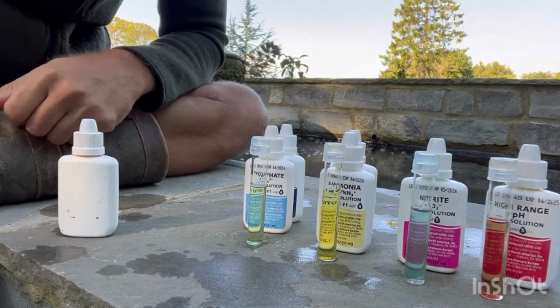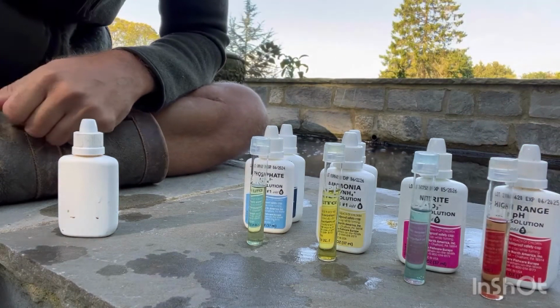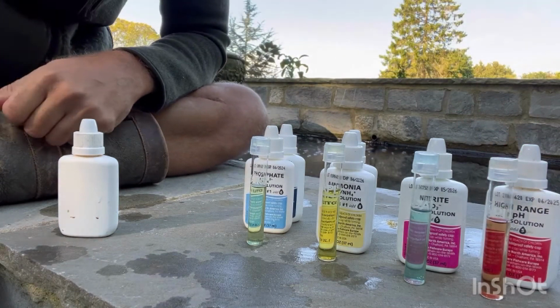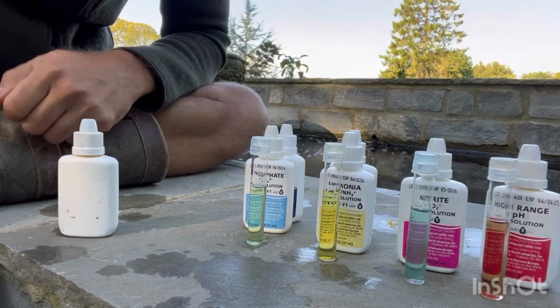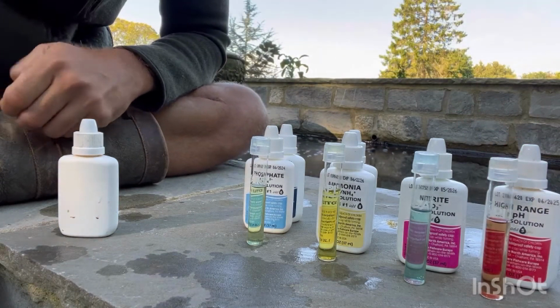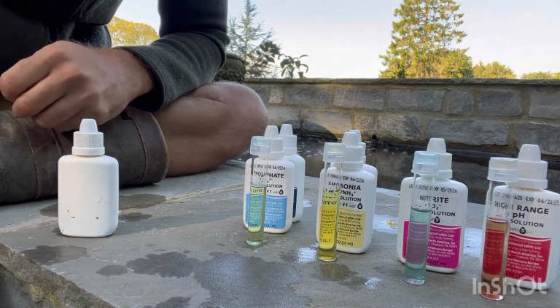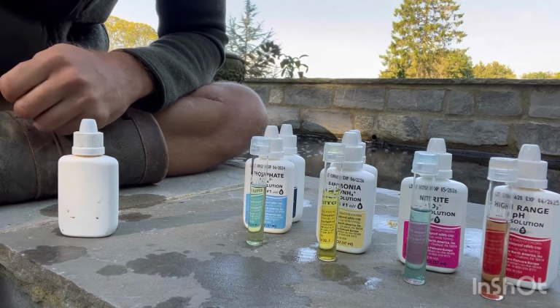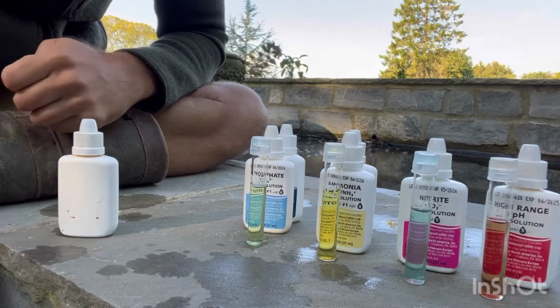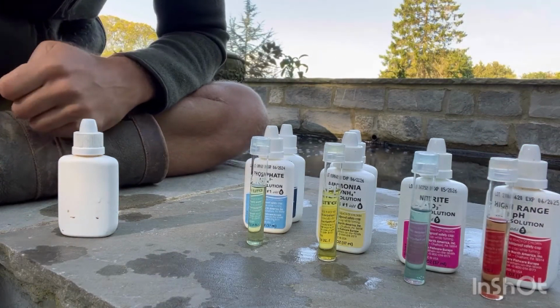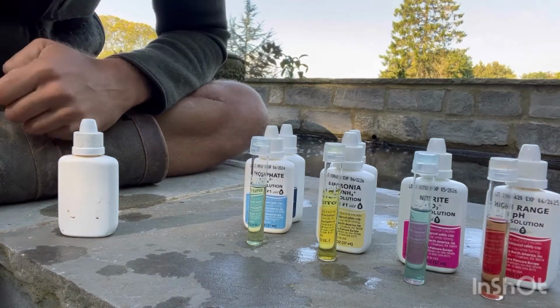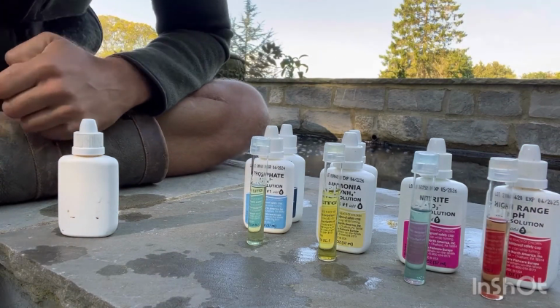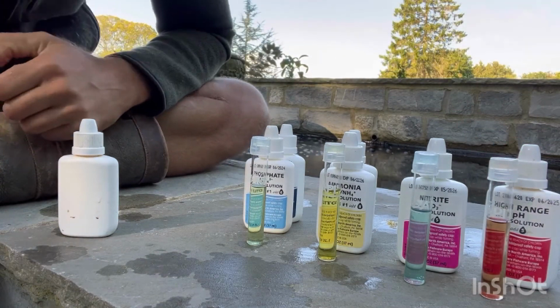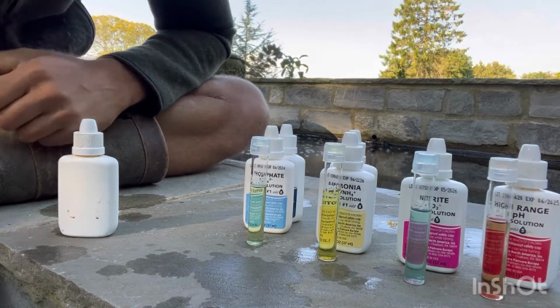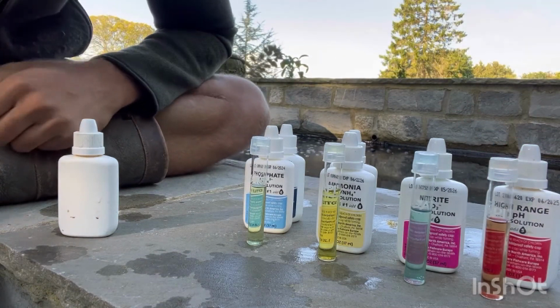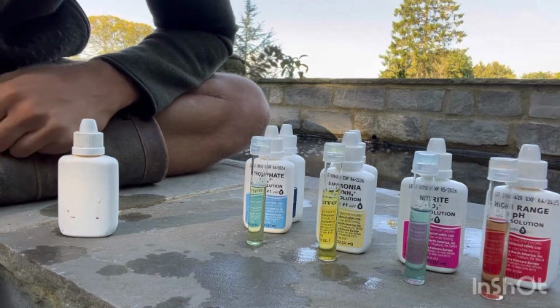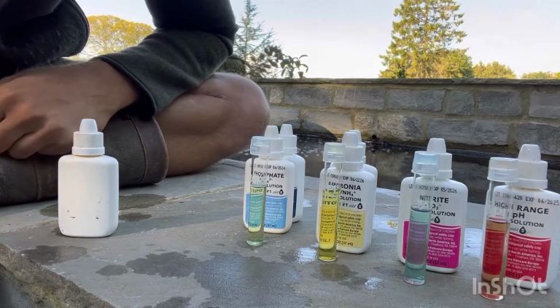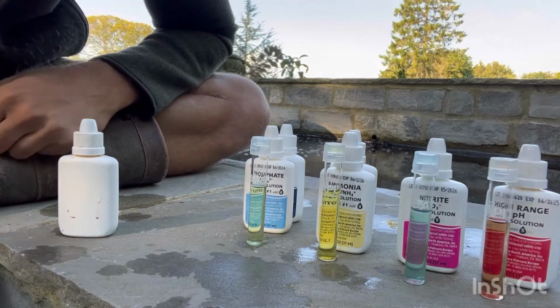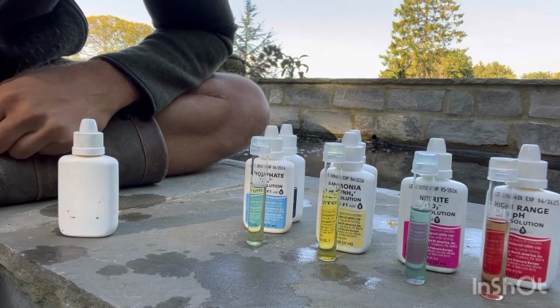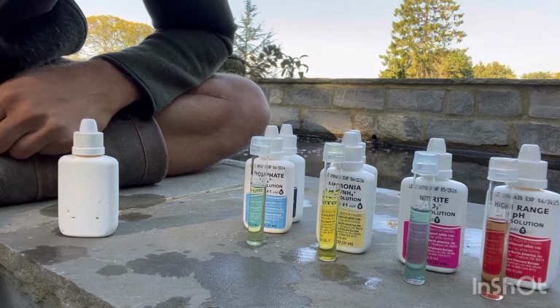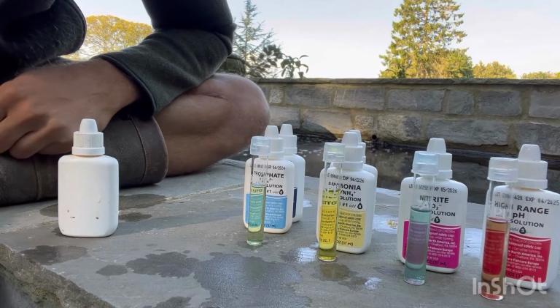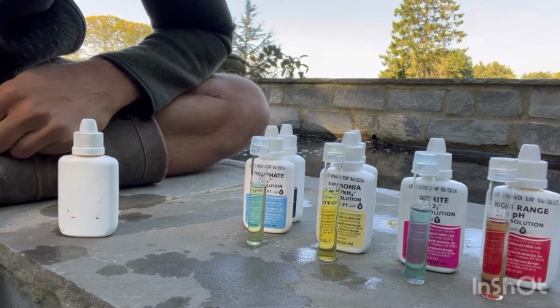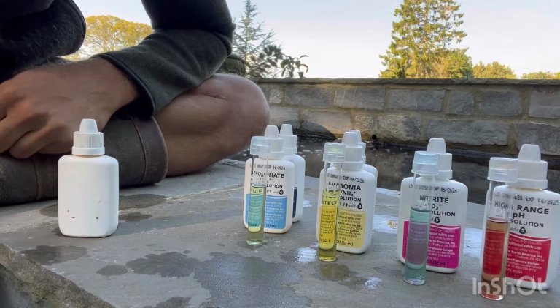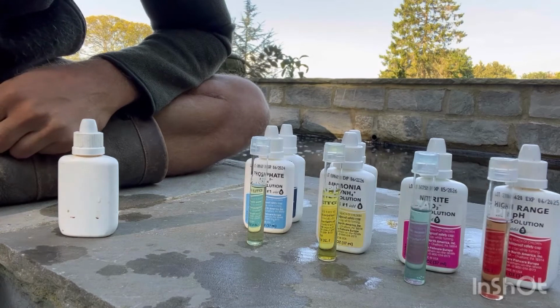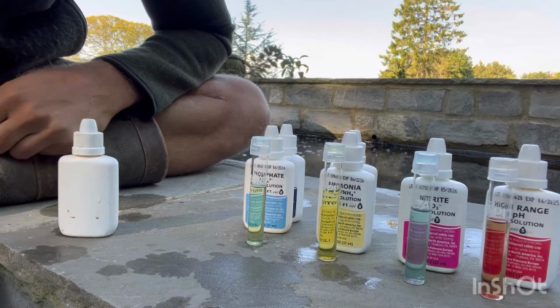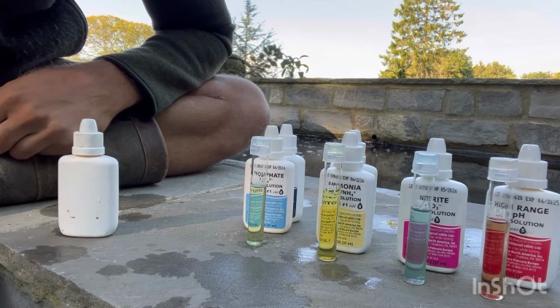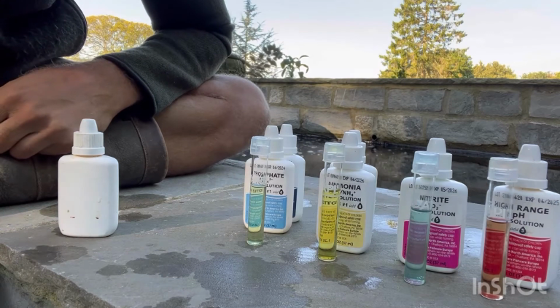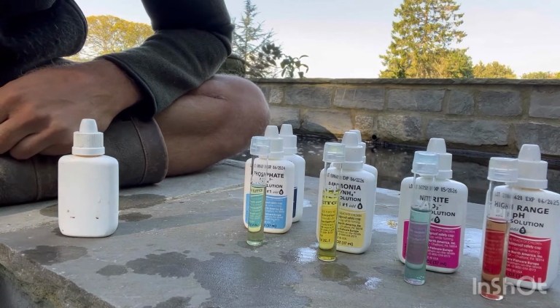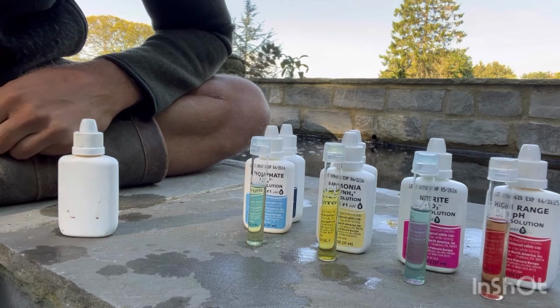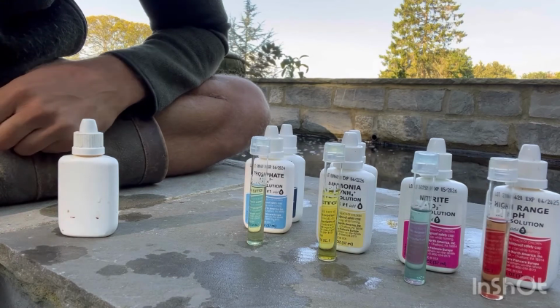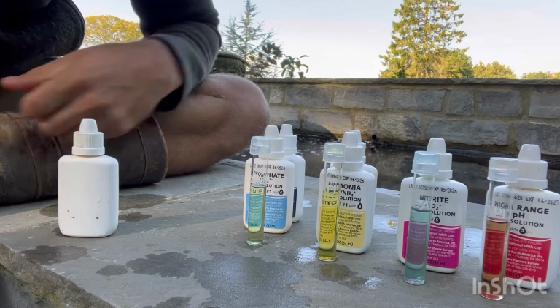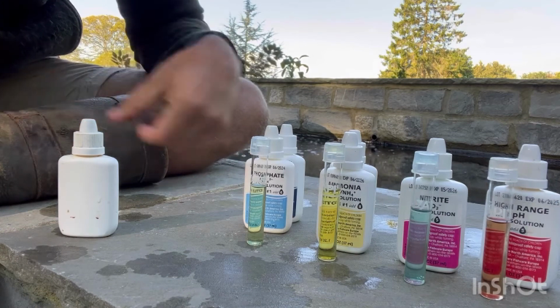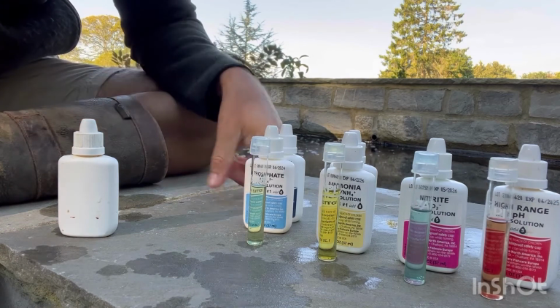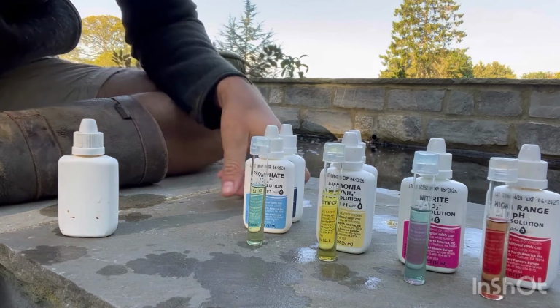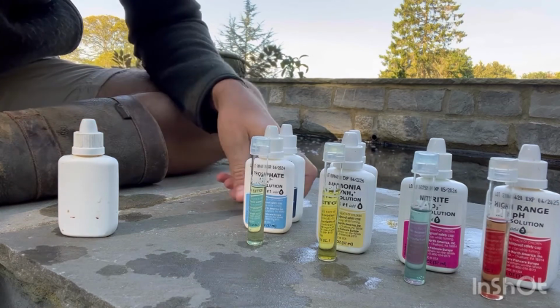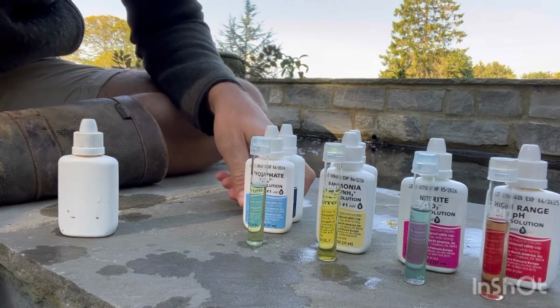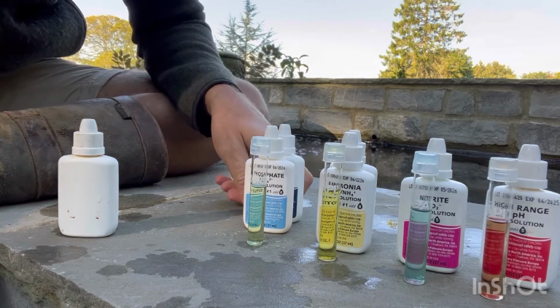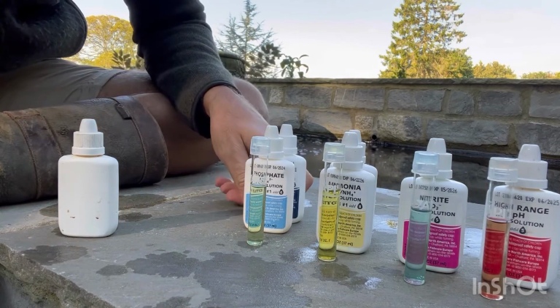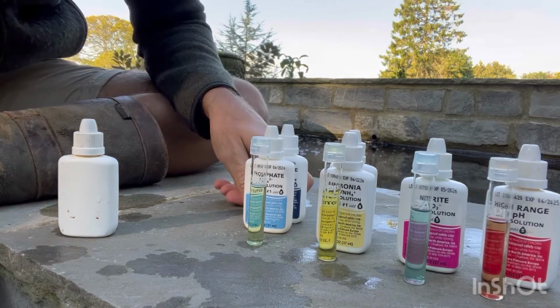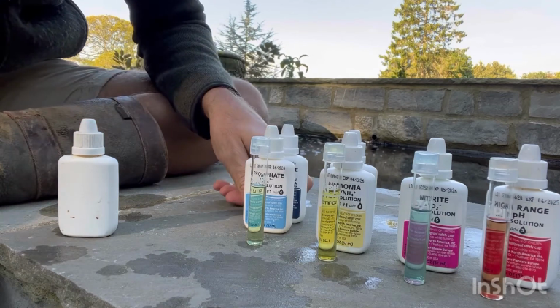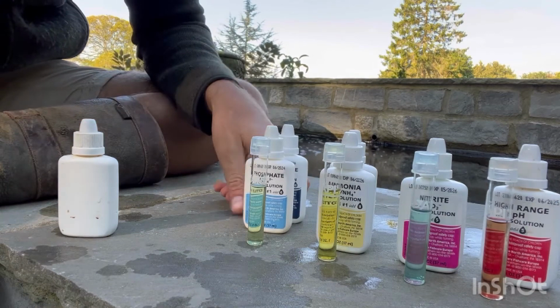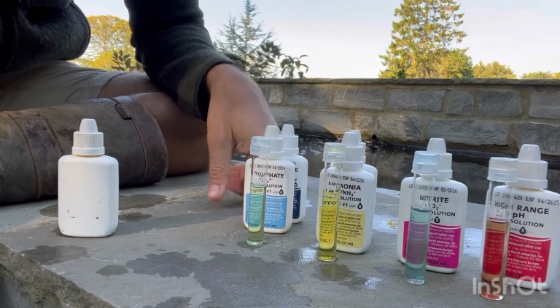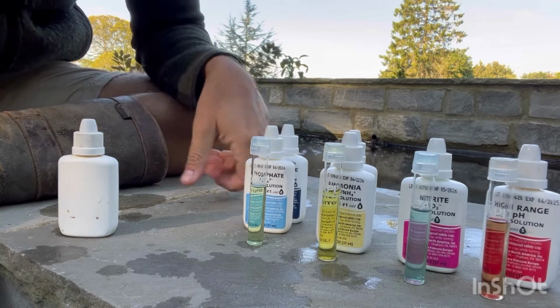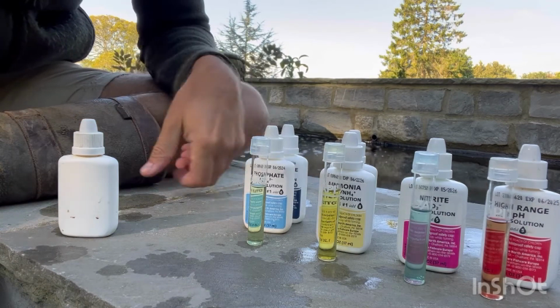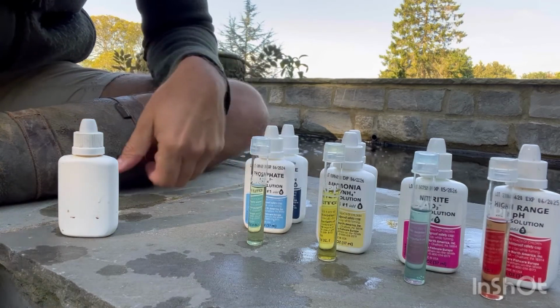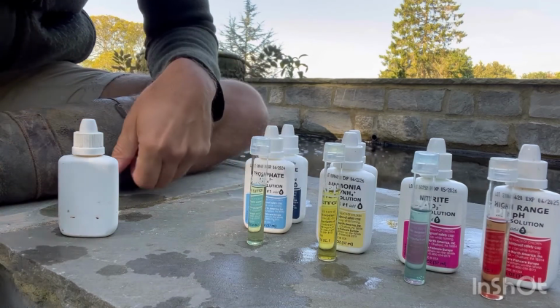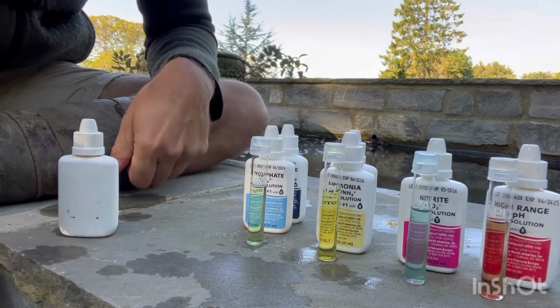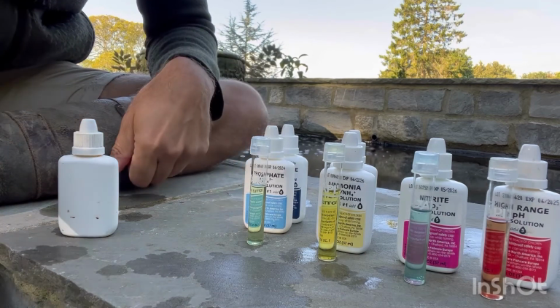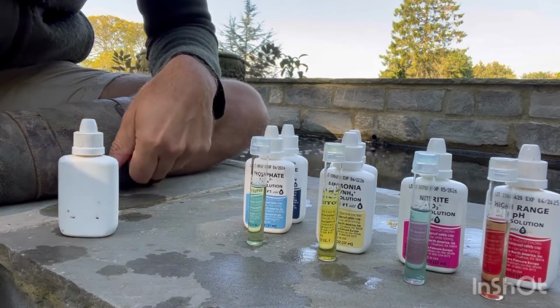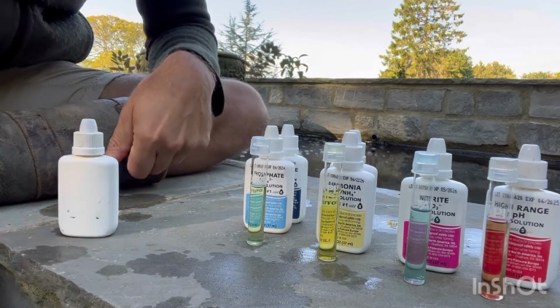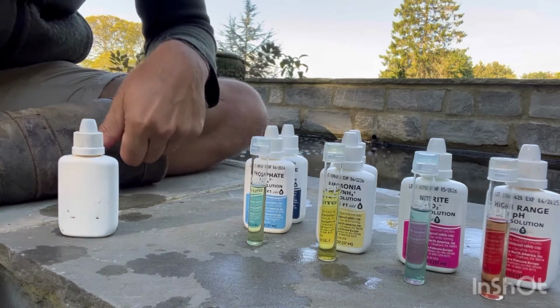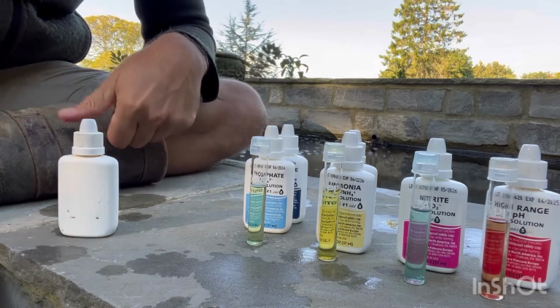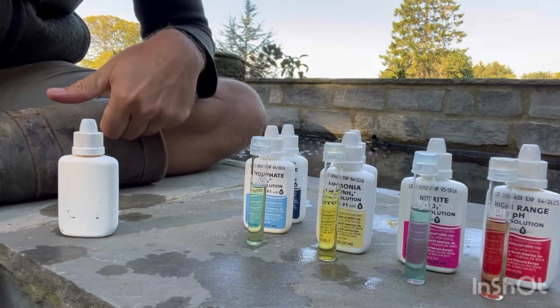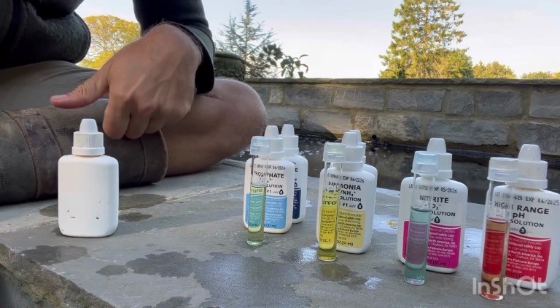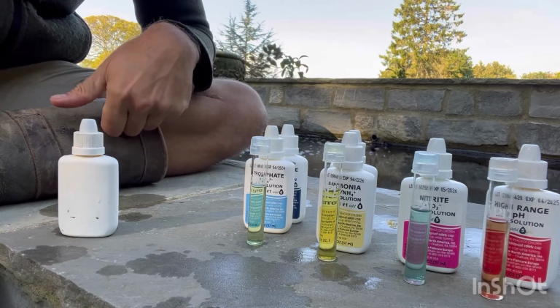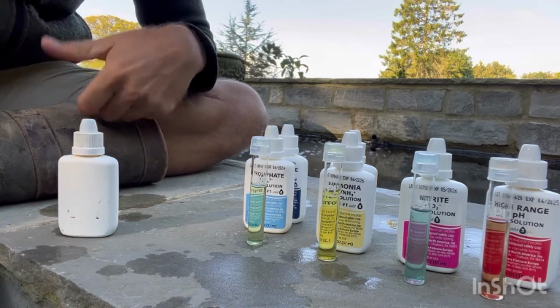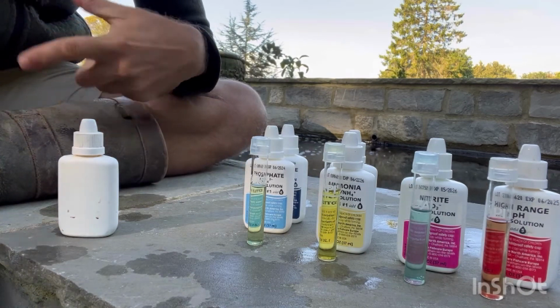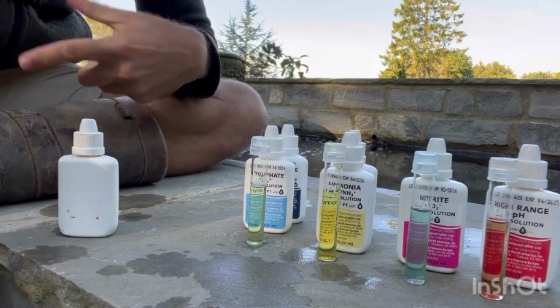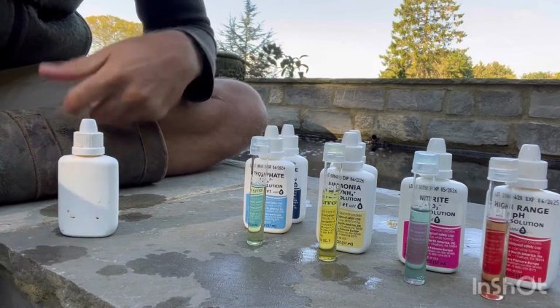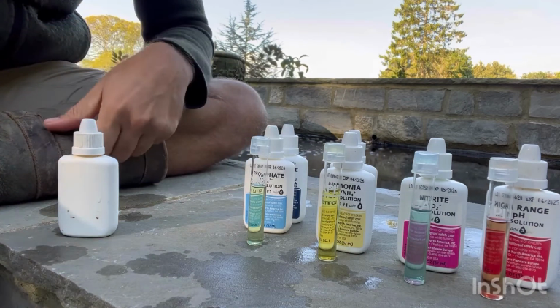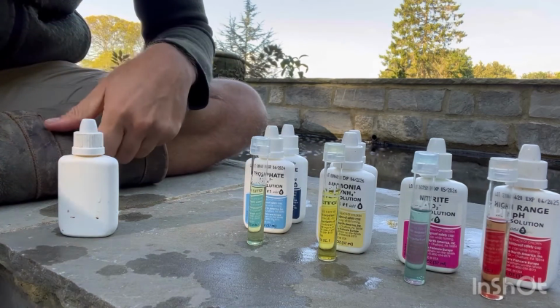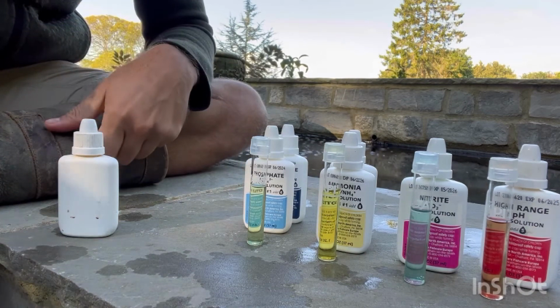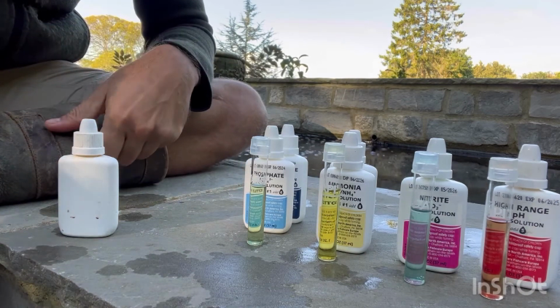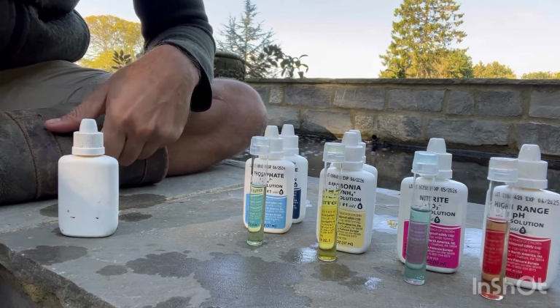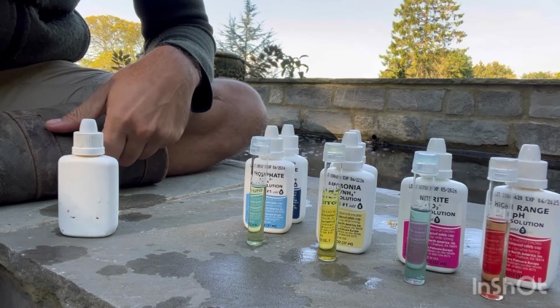So here you have it: high range pH, nitrite, ammonia, phosphate. Just leave that for a minute, cut the video, come back, and then we'll check the readings.